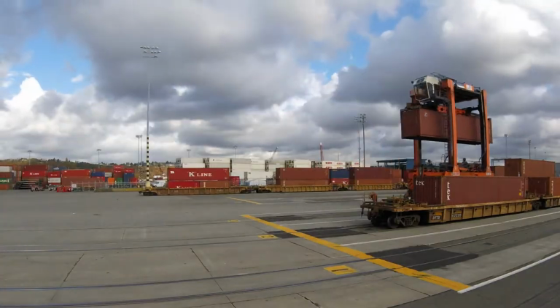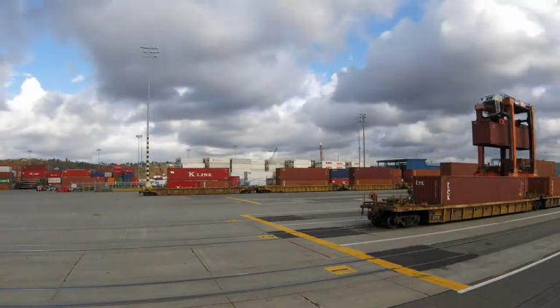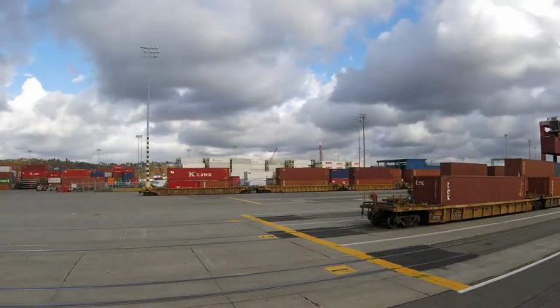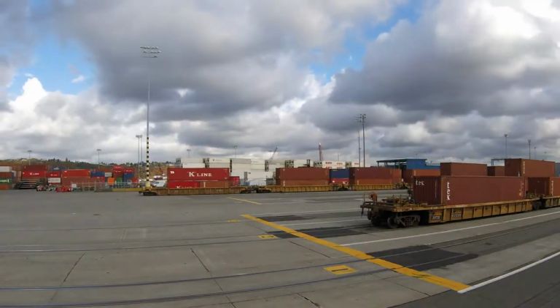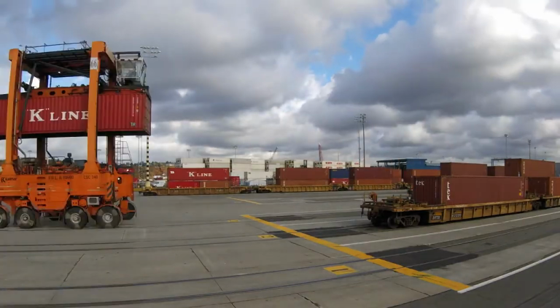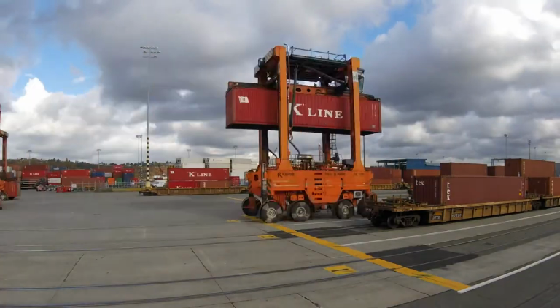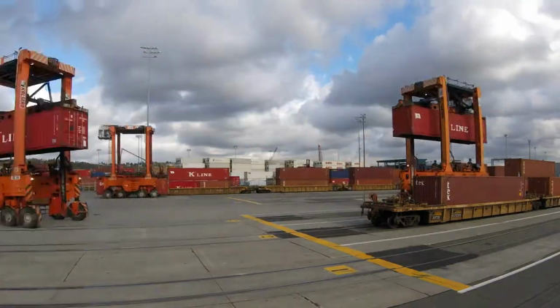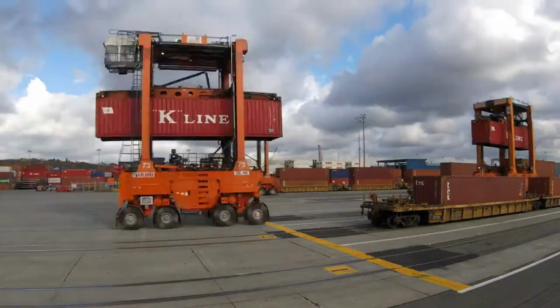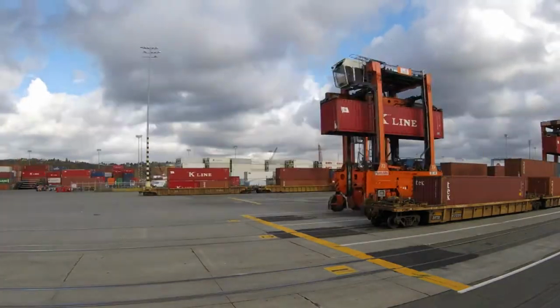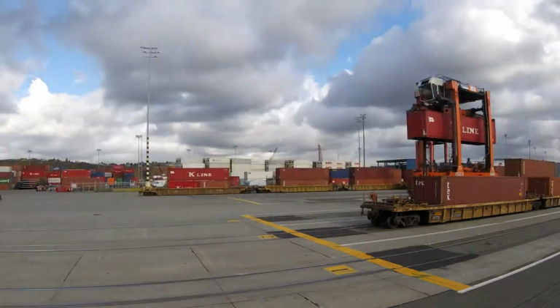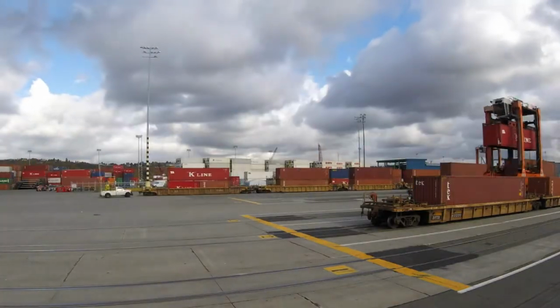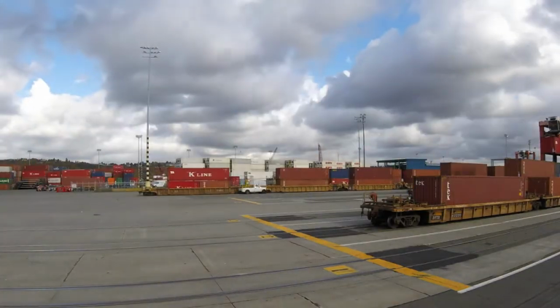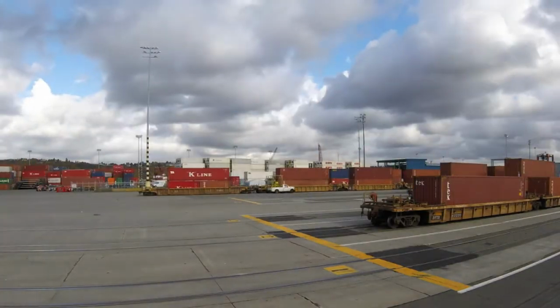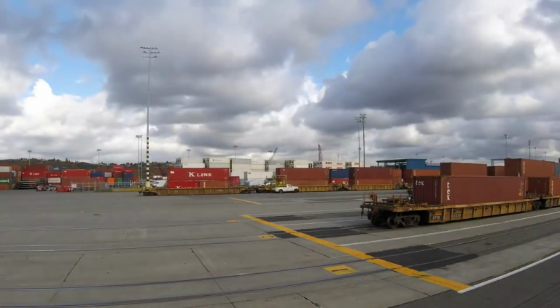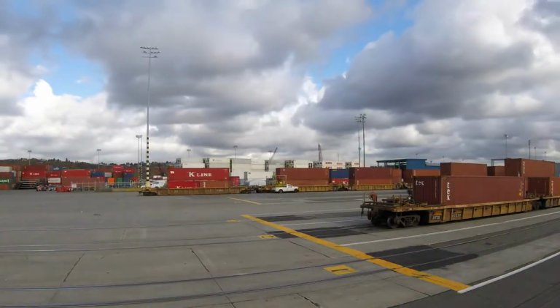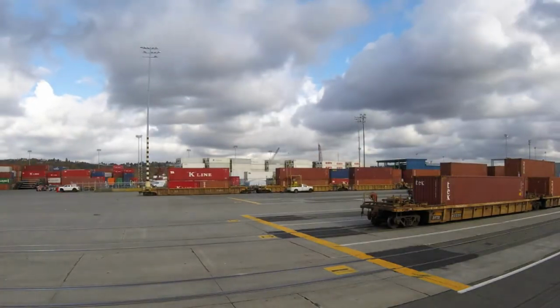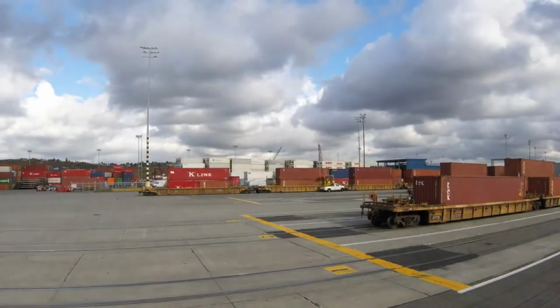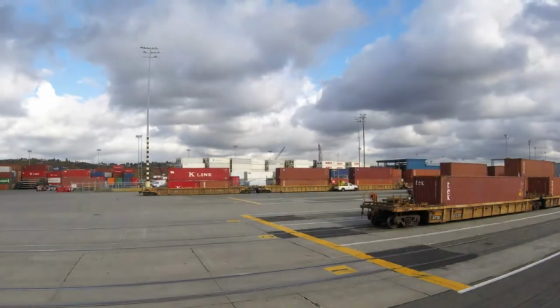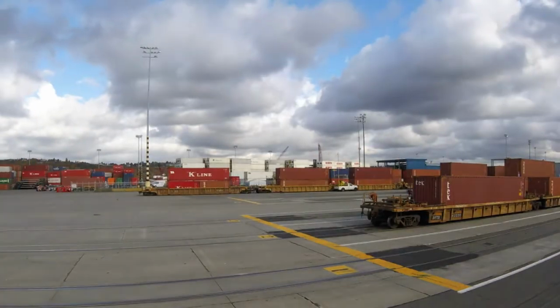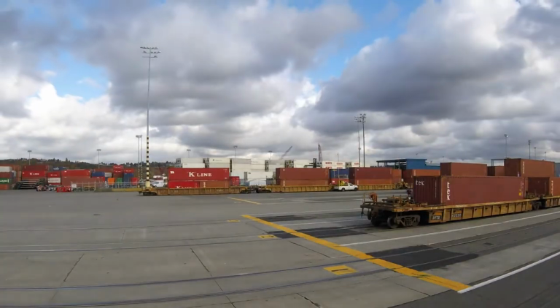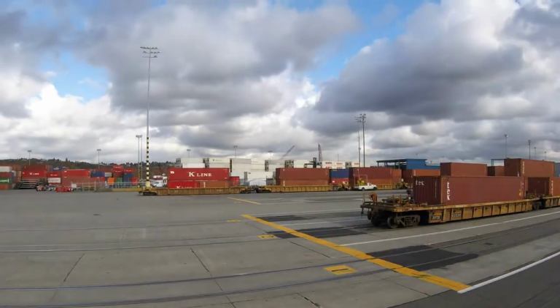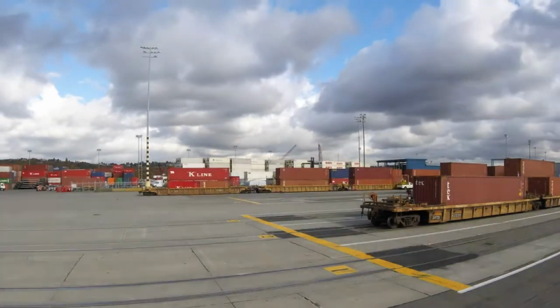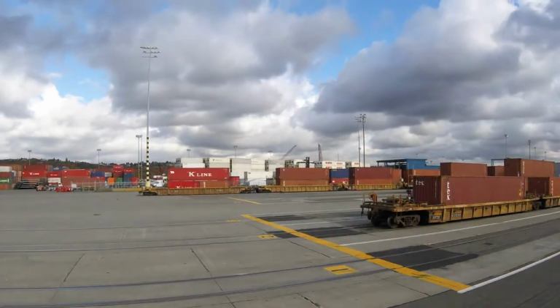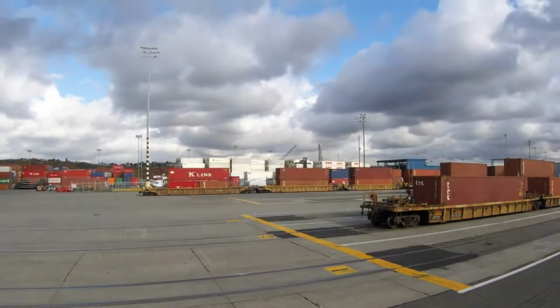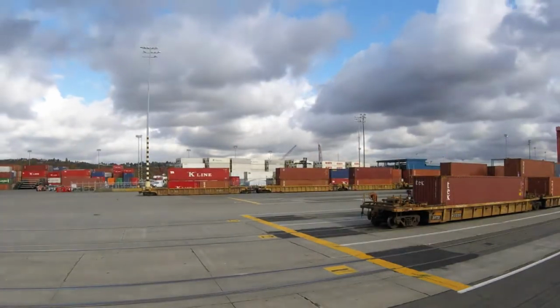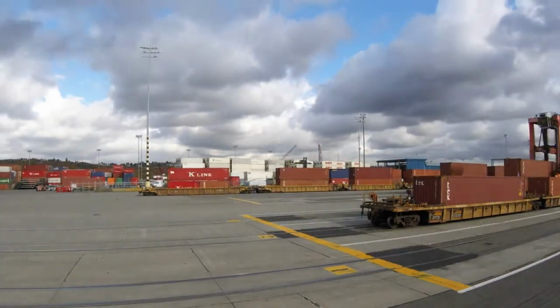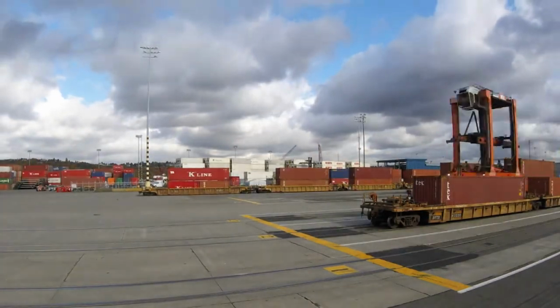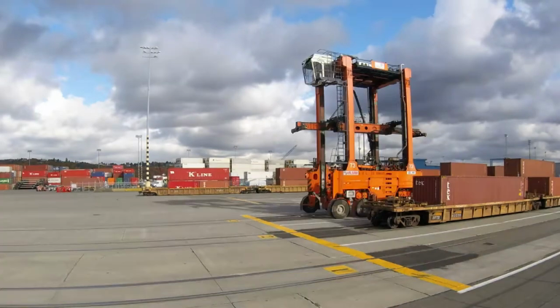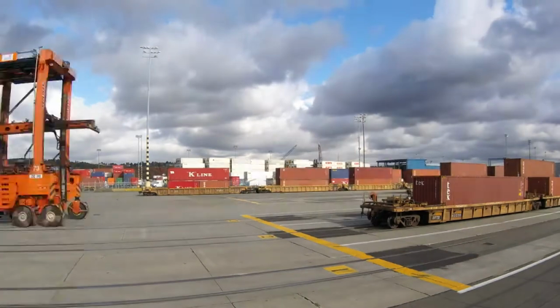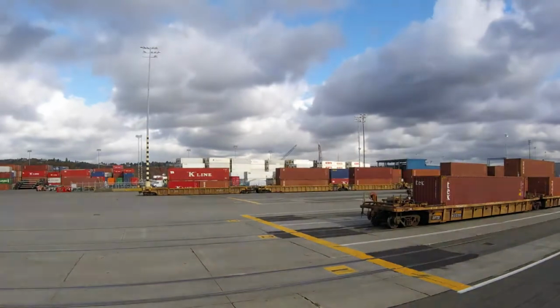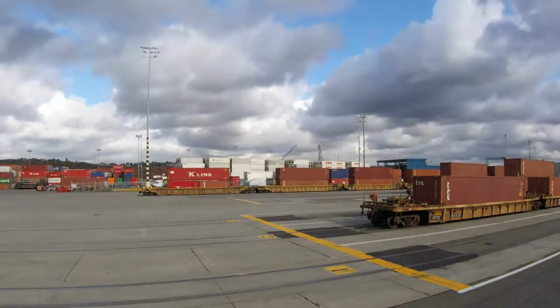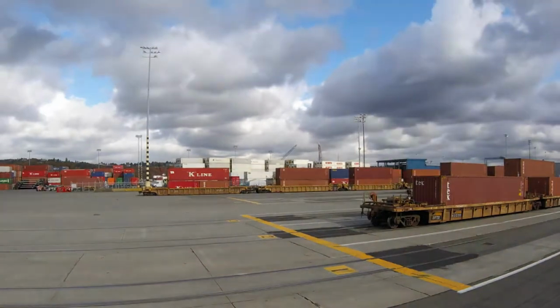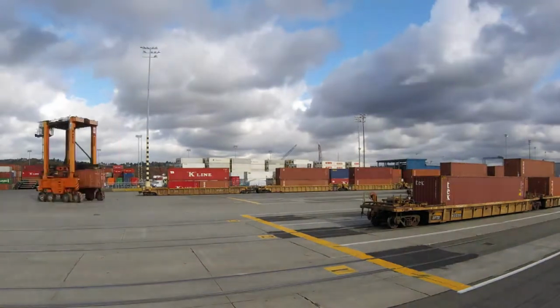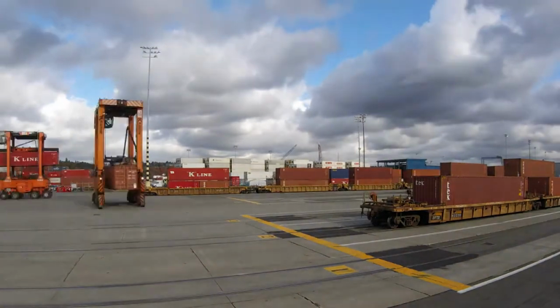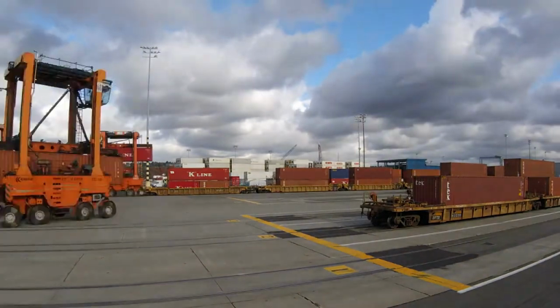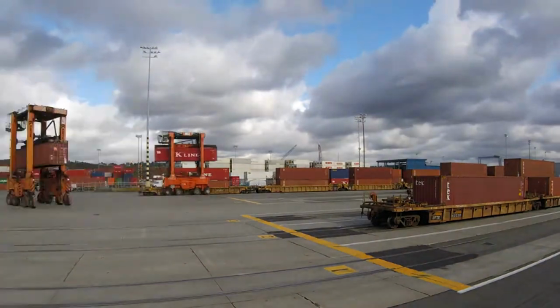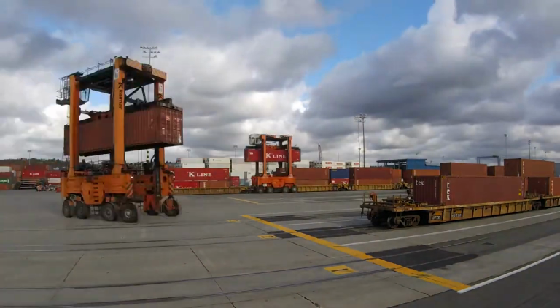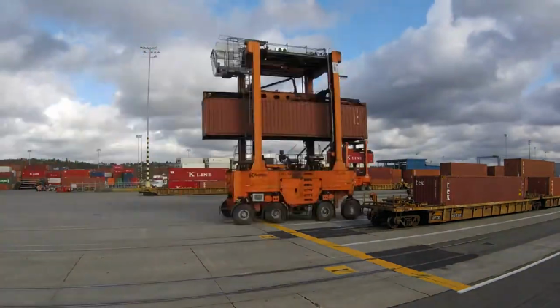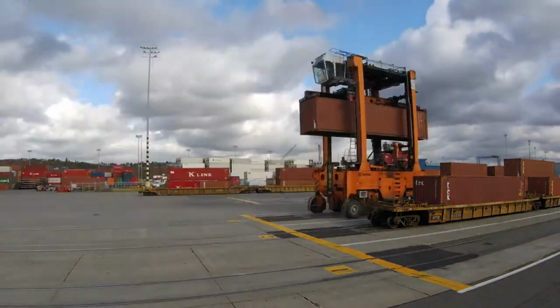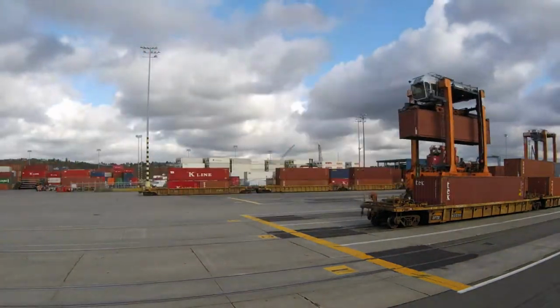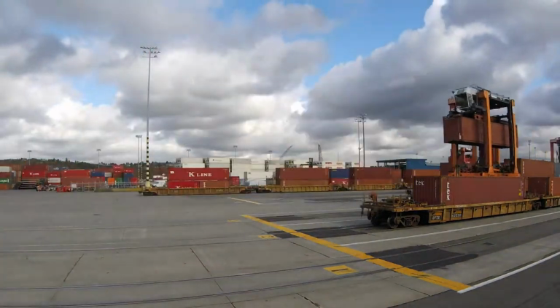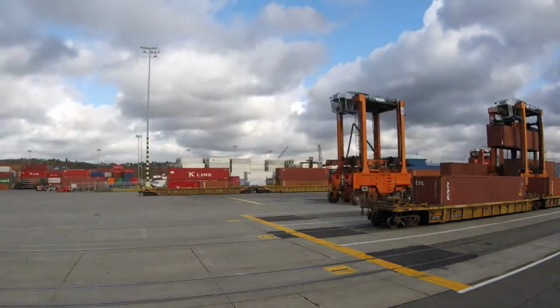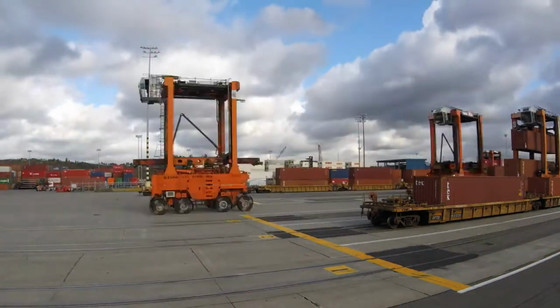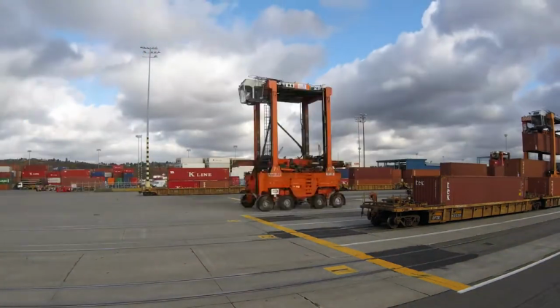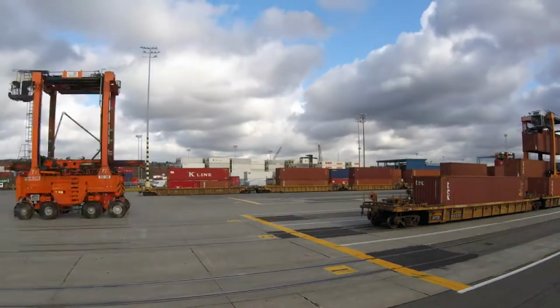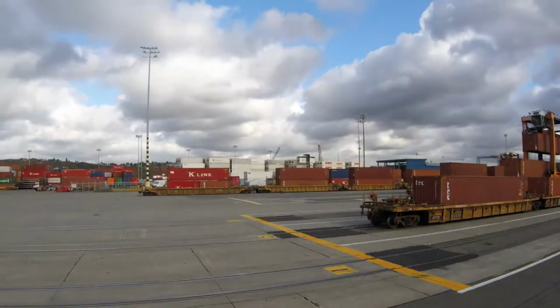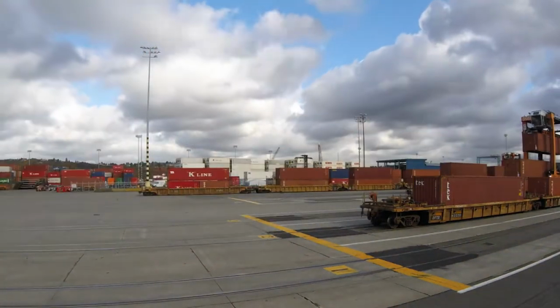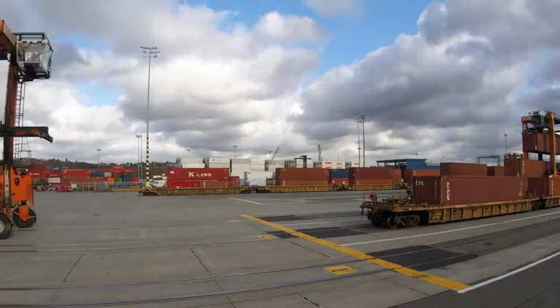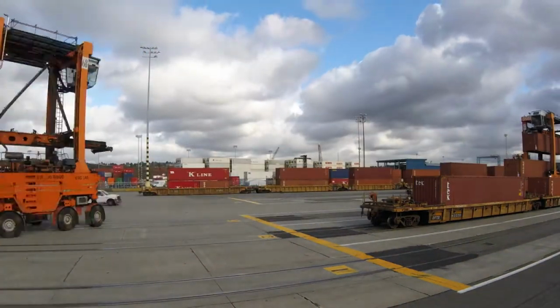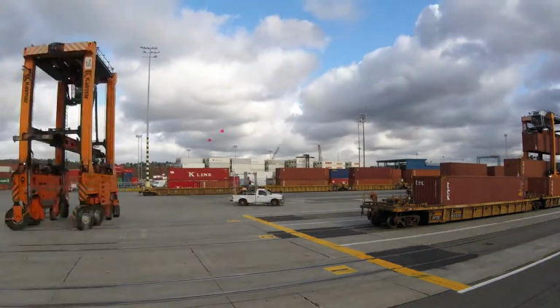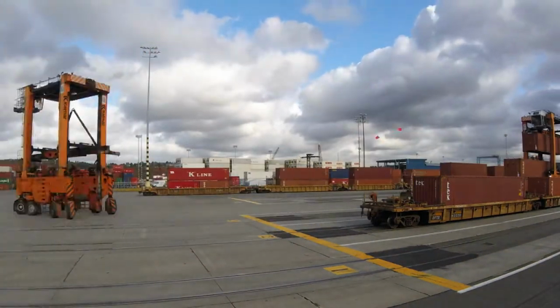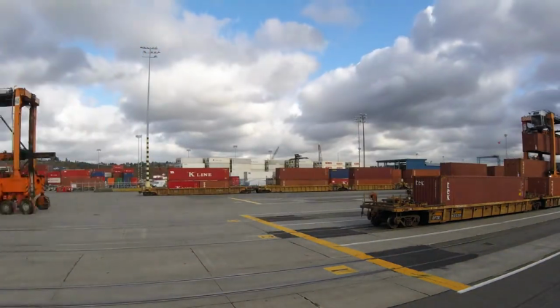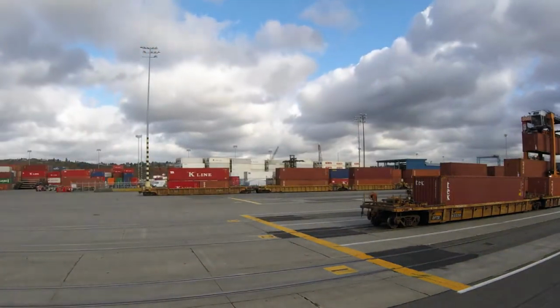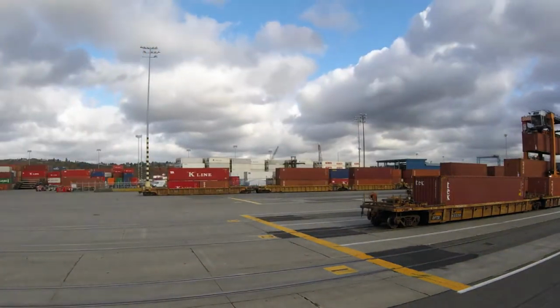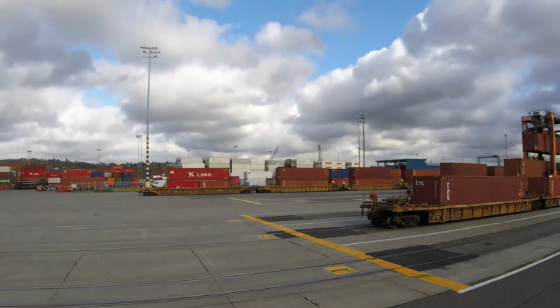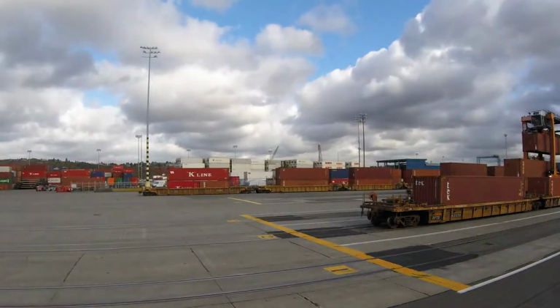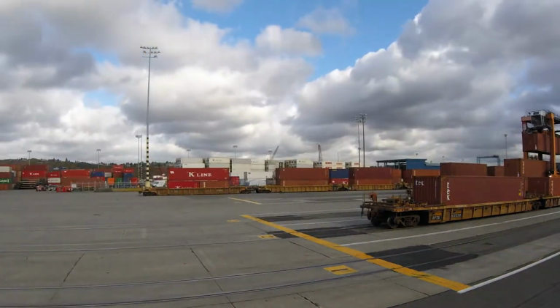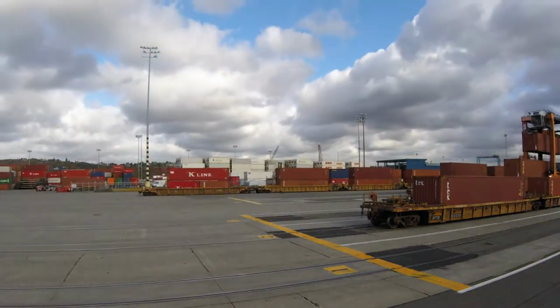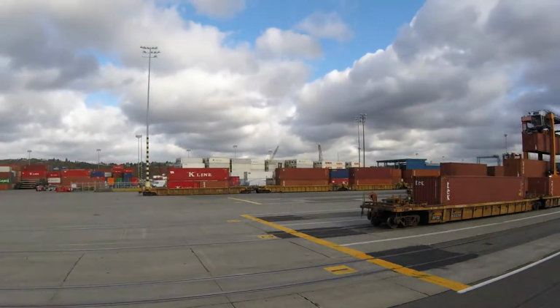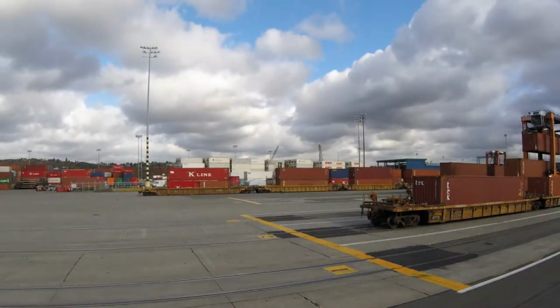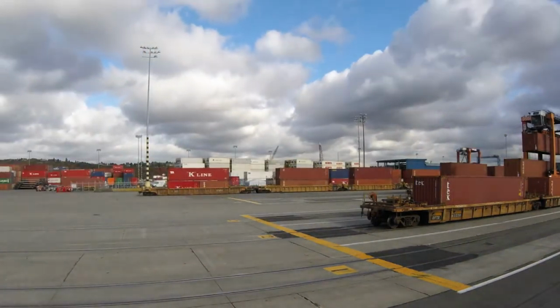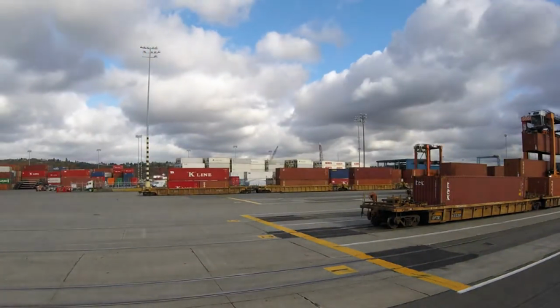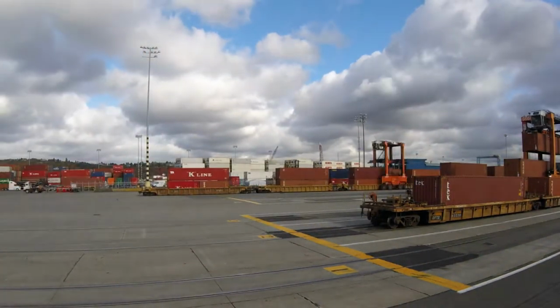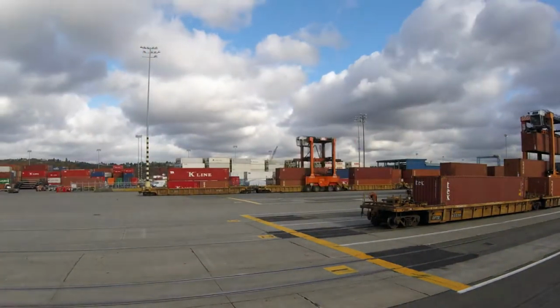The first train we're loading today has 337 containers, so you can say we're keeping 337 trucks off the road.